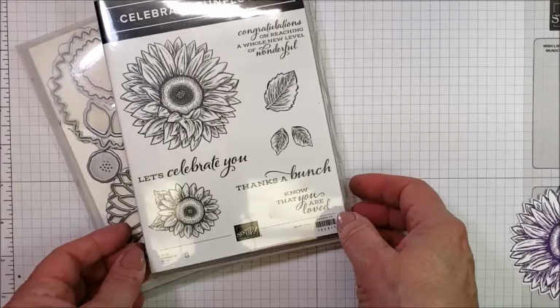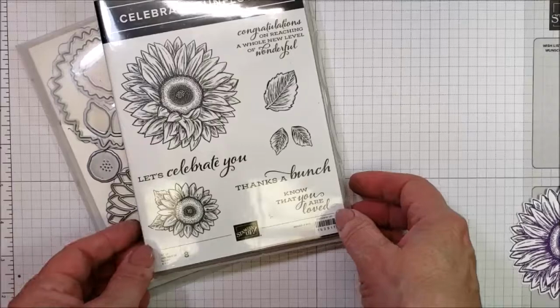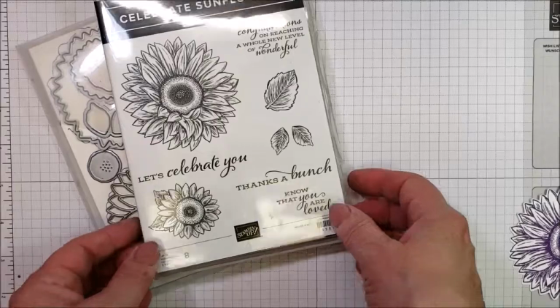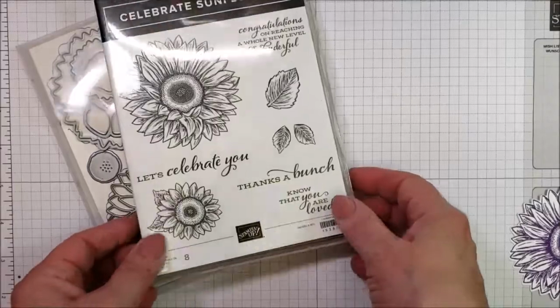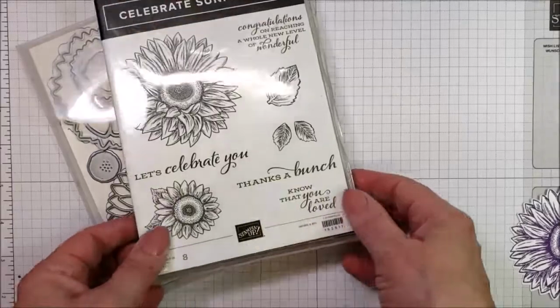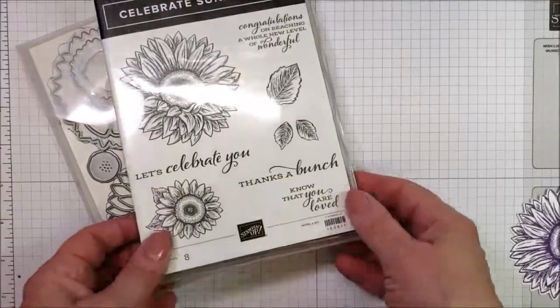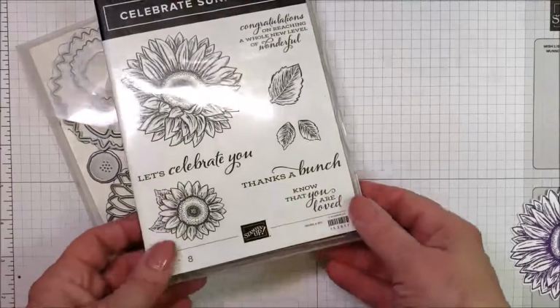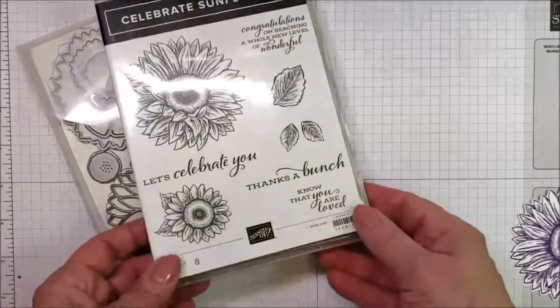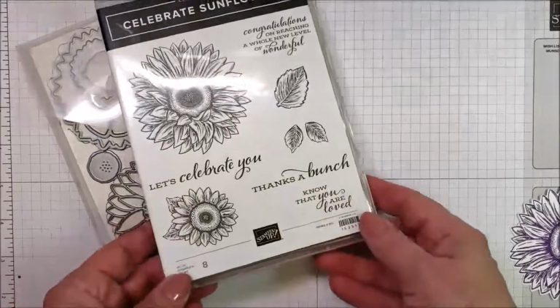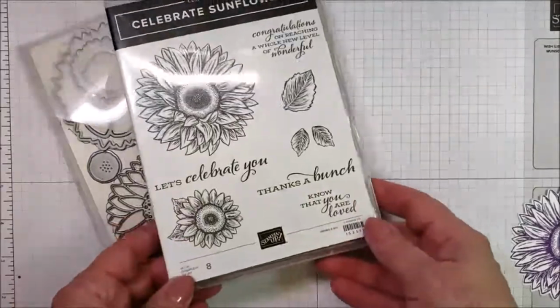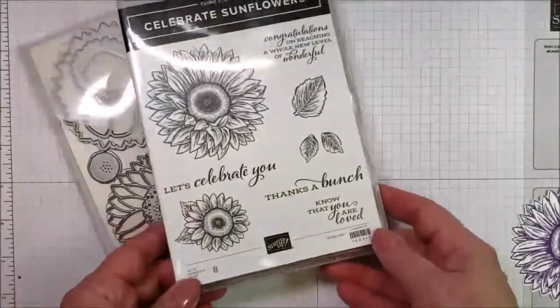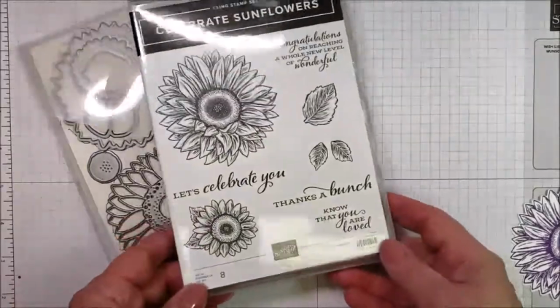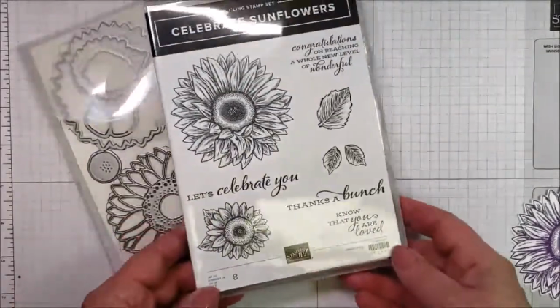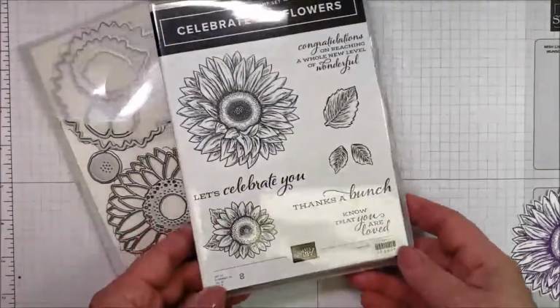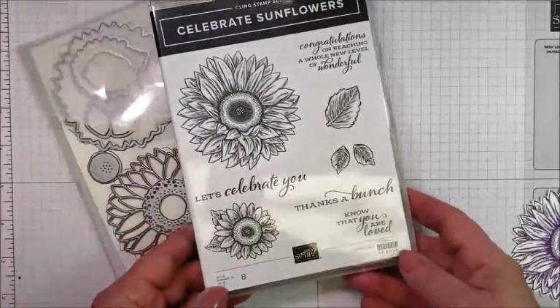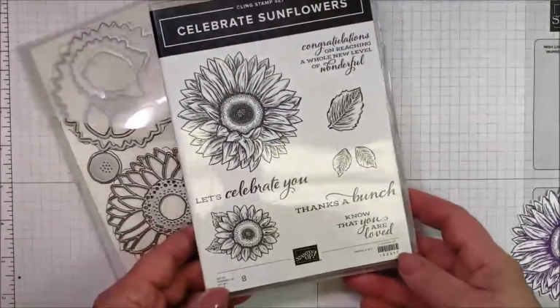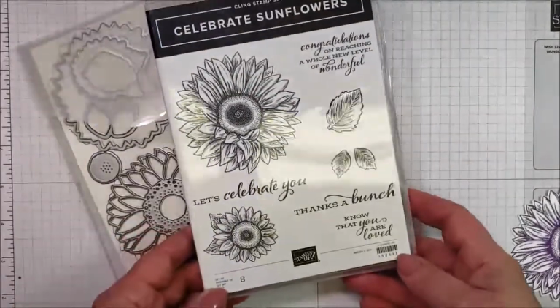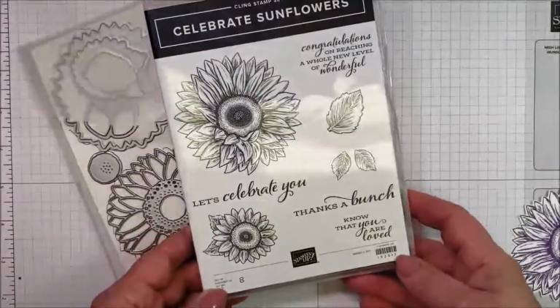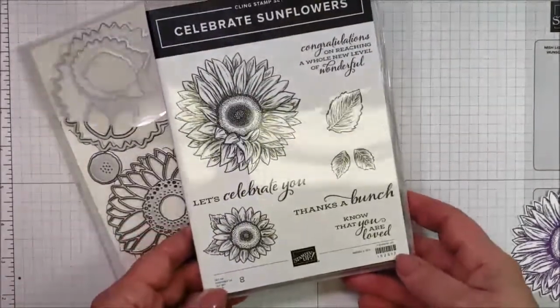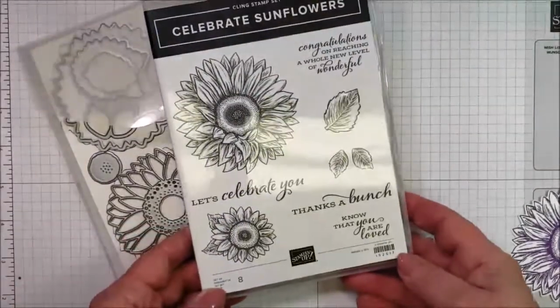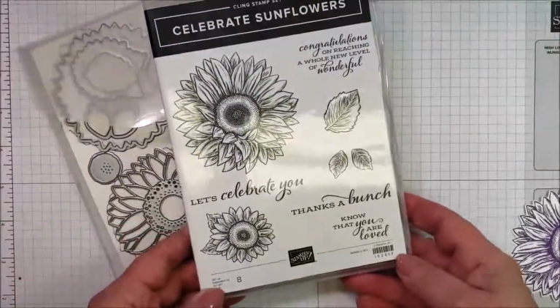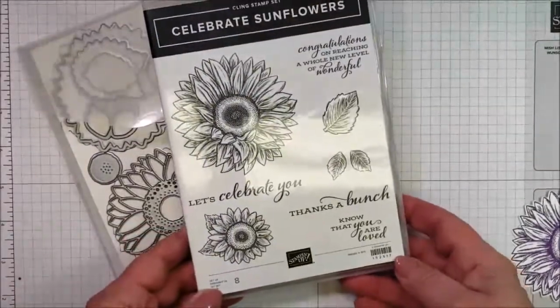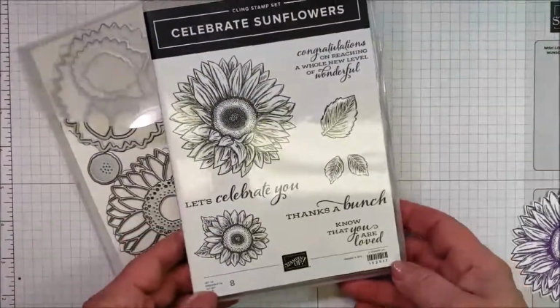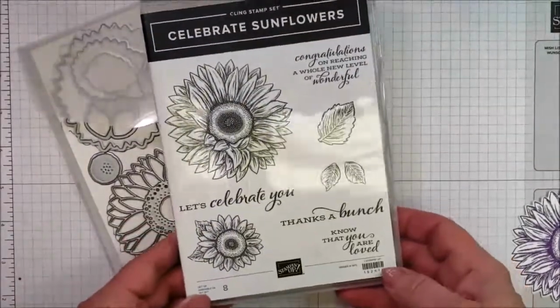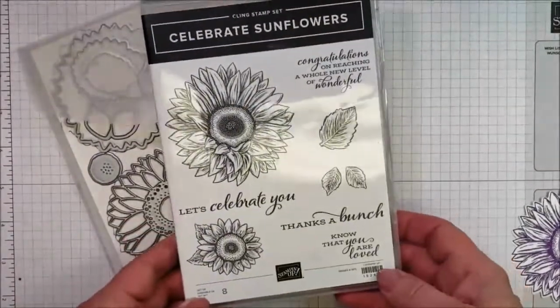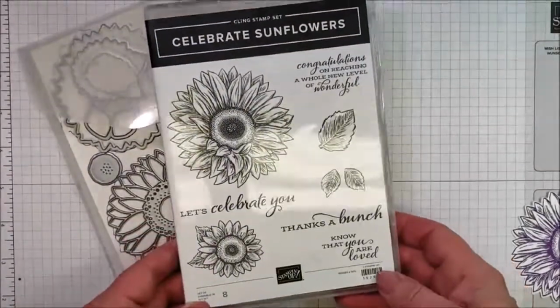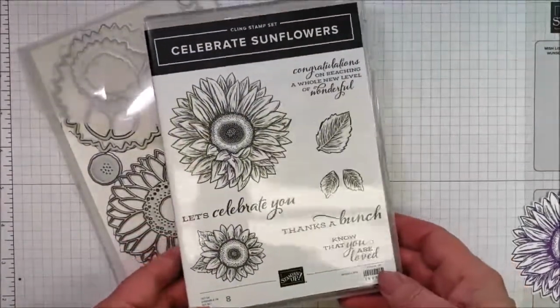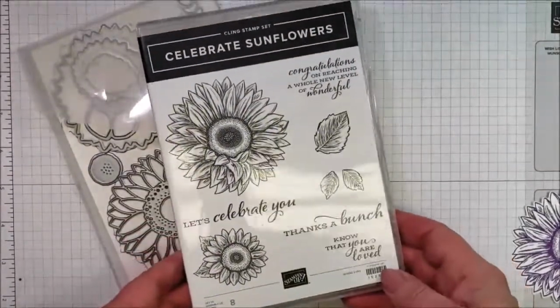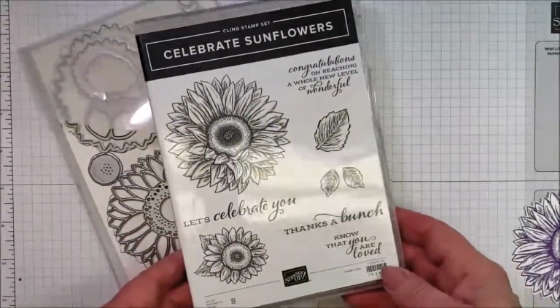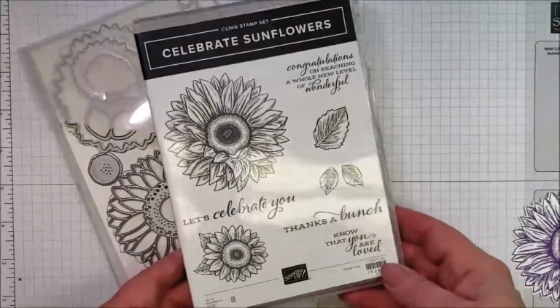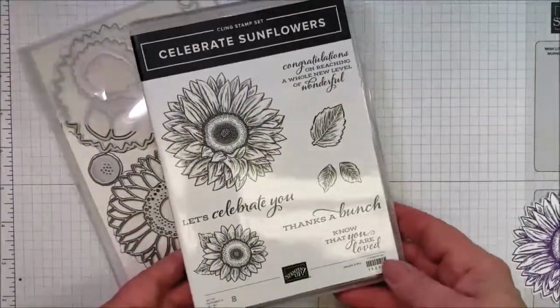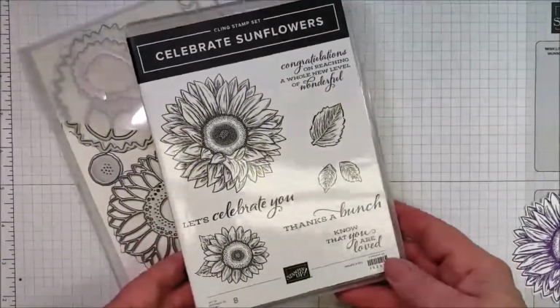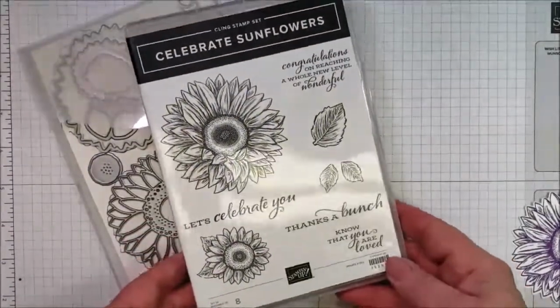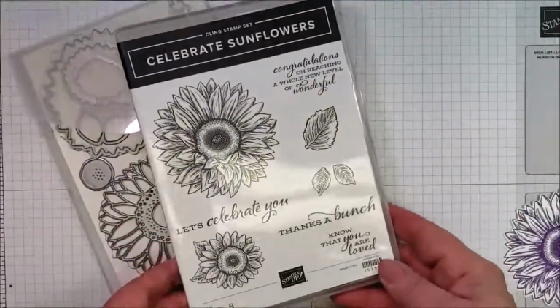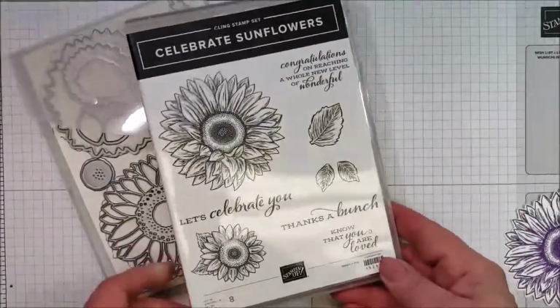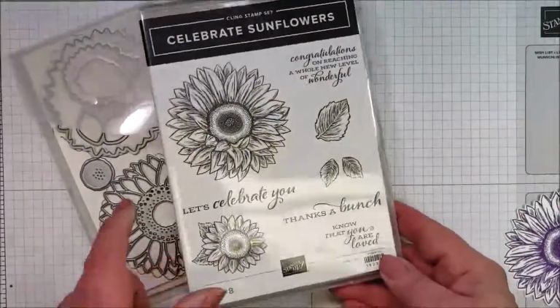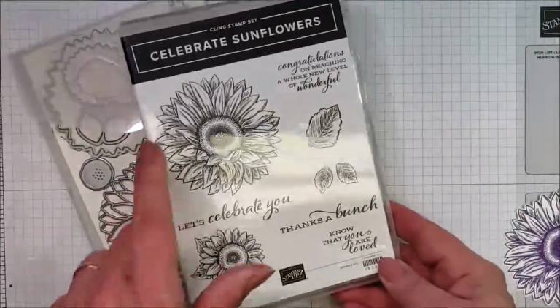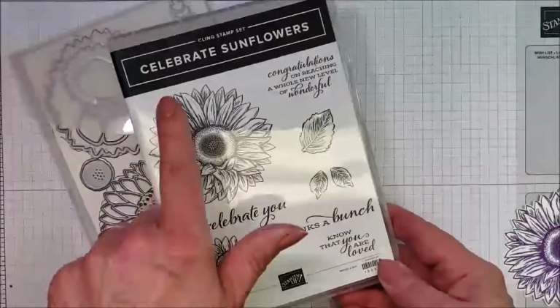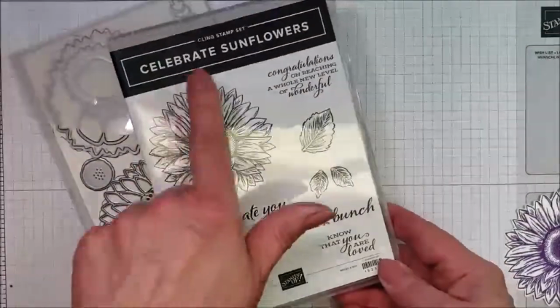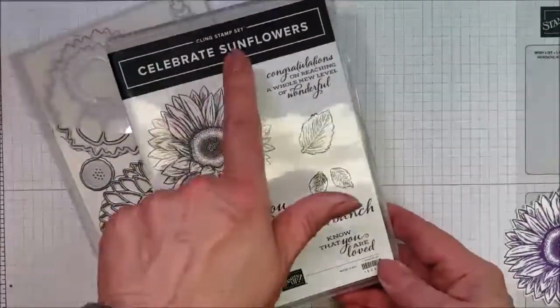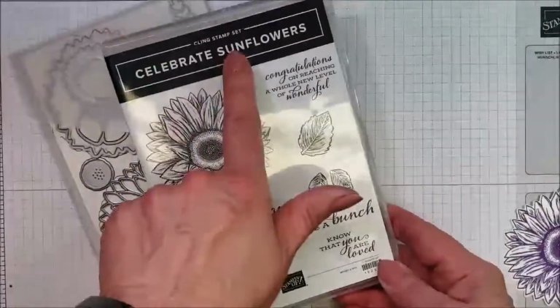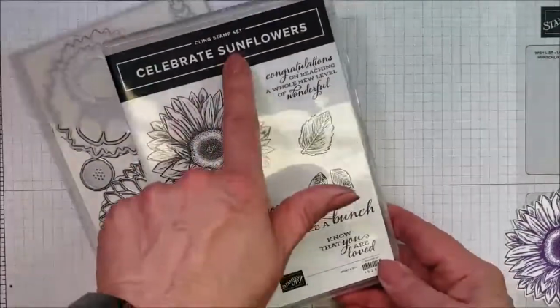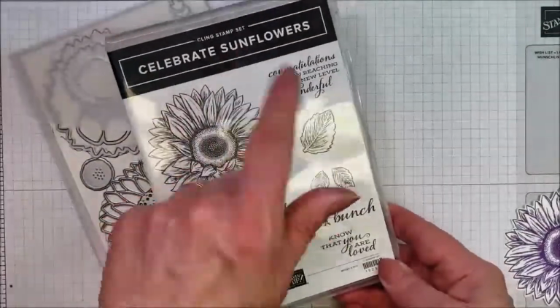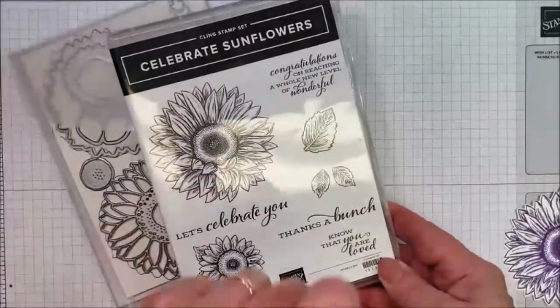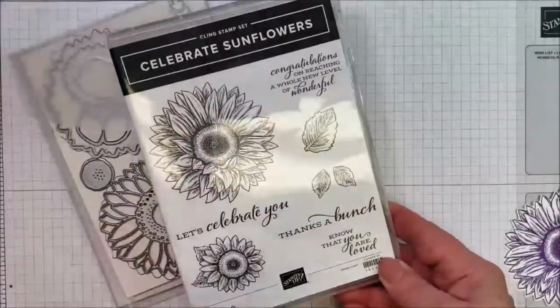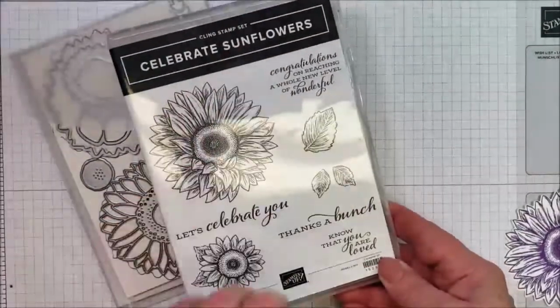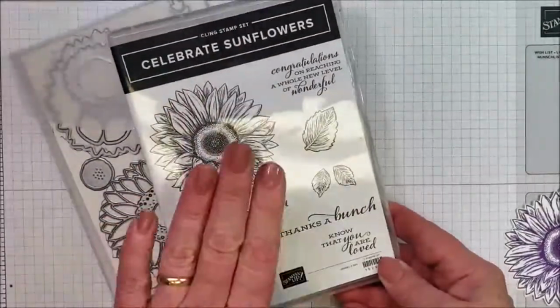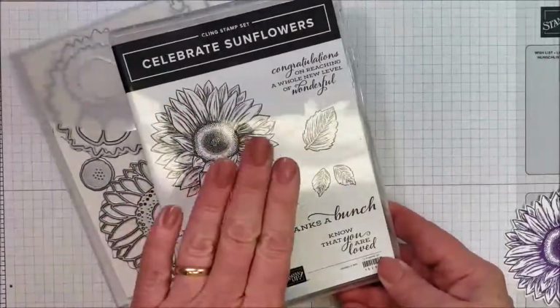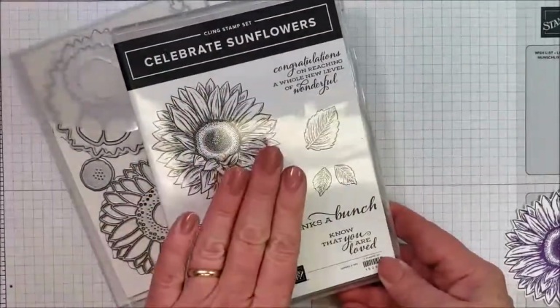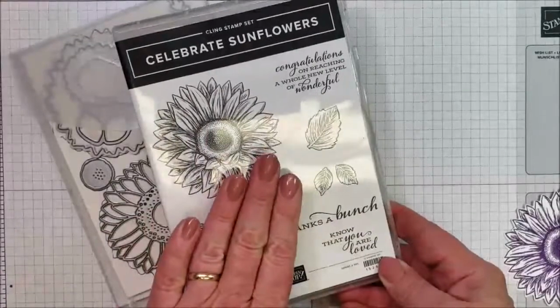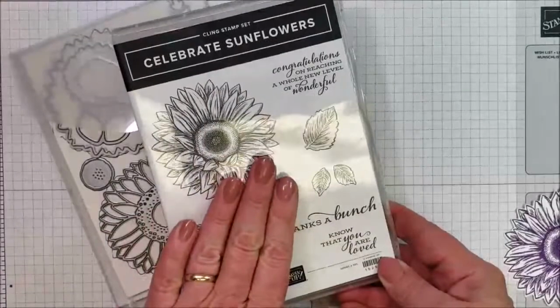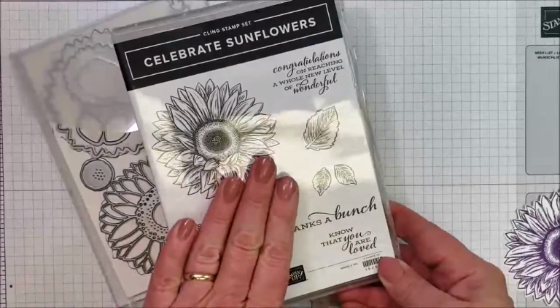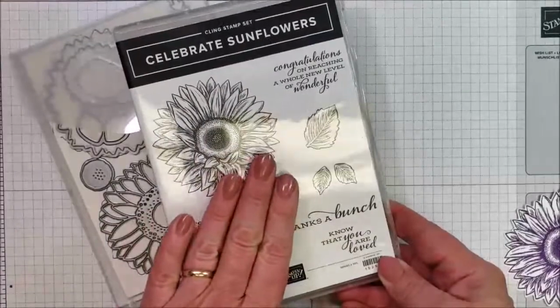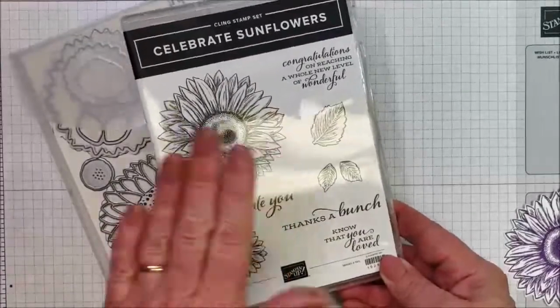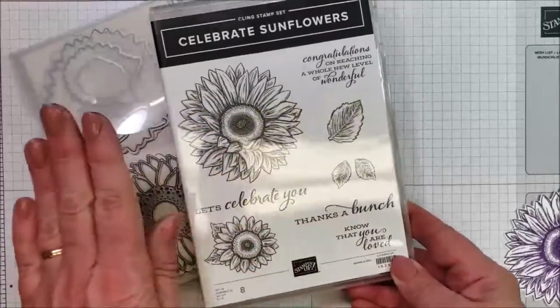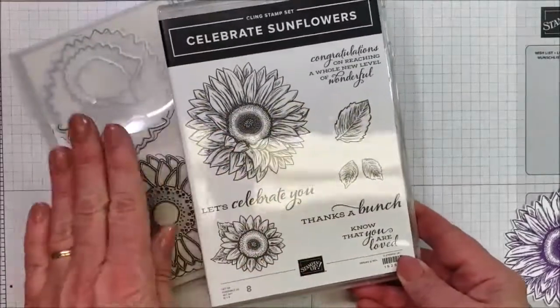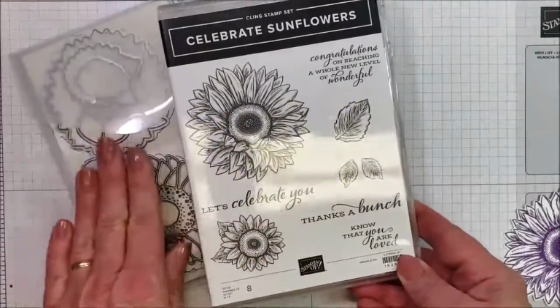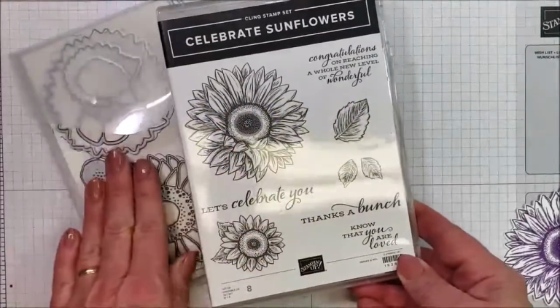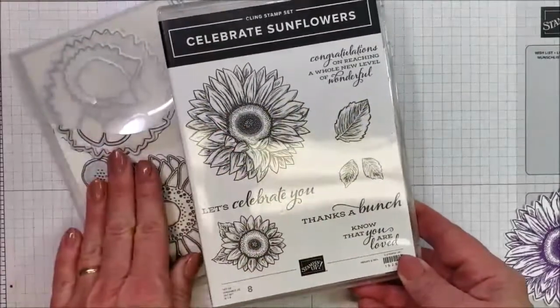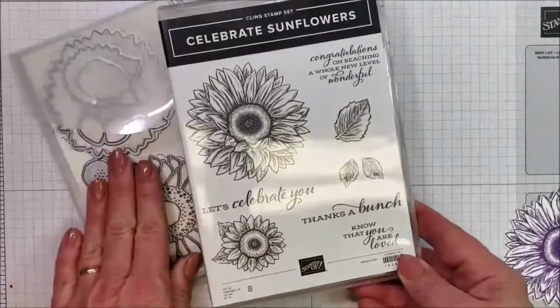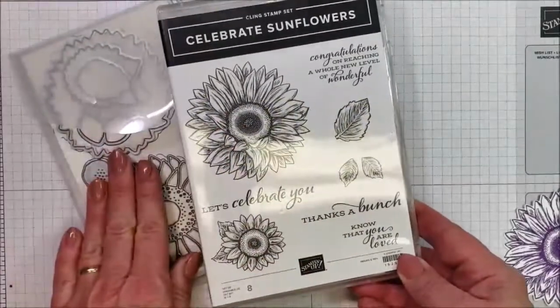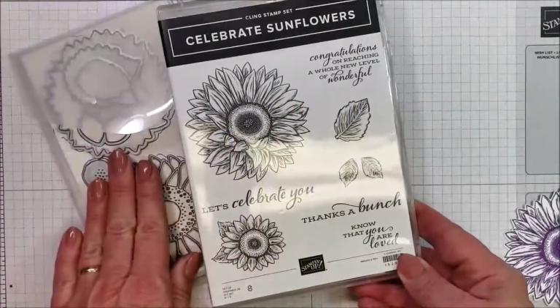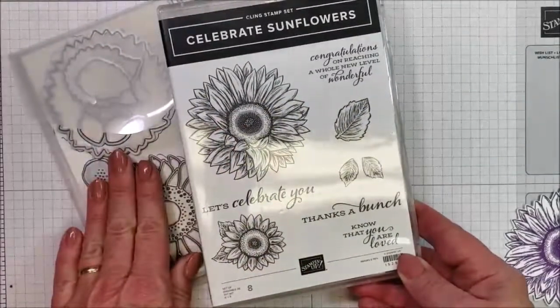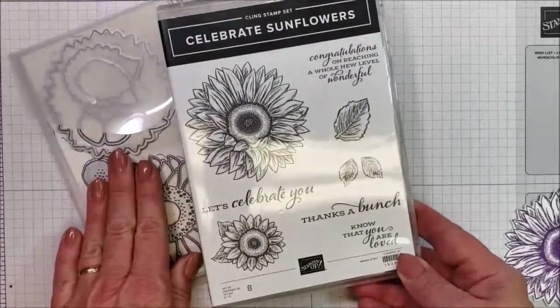Hi, this is Katie, and I'm going to come to you with a quick review of the Celebrate Sunflowers stamp set and die set.